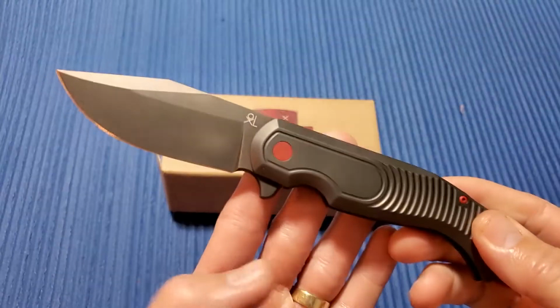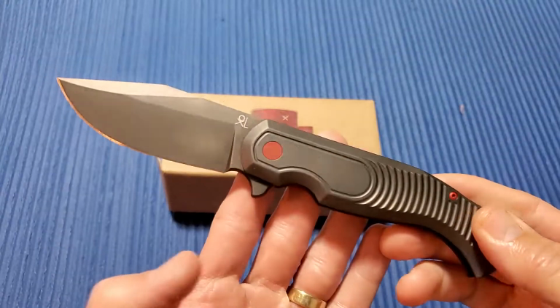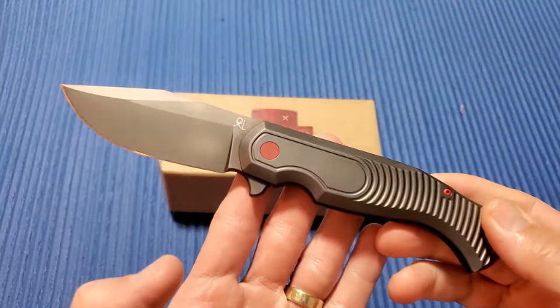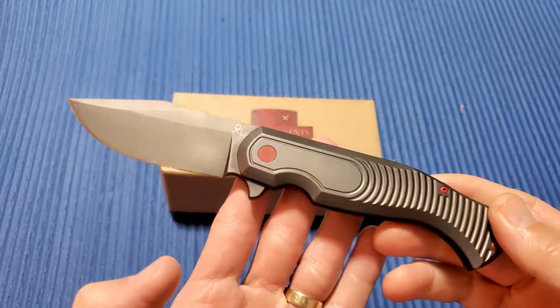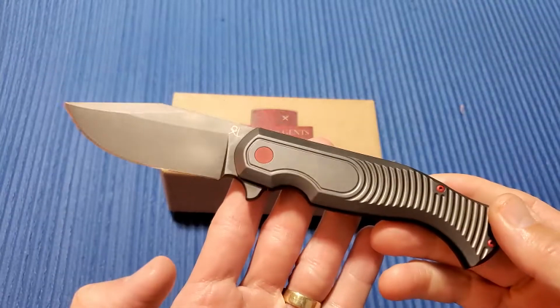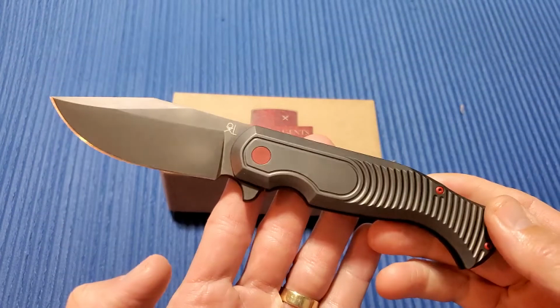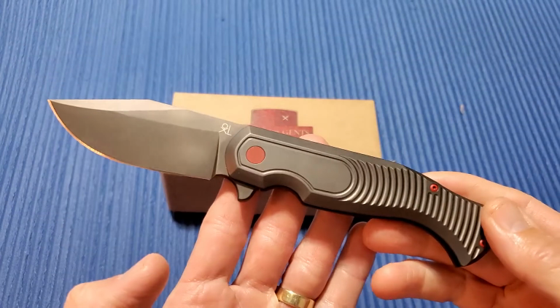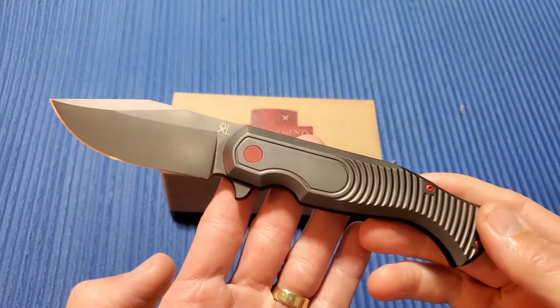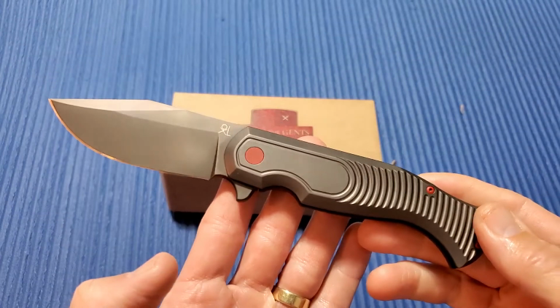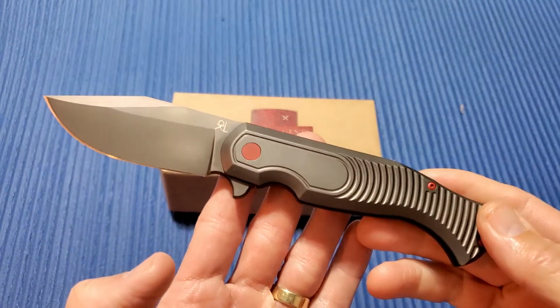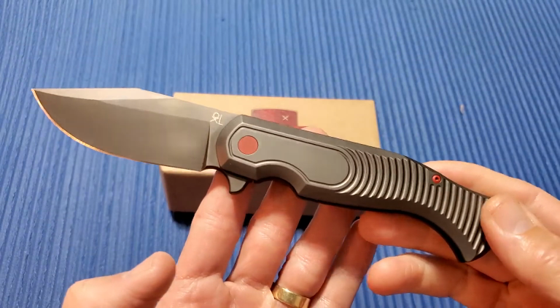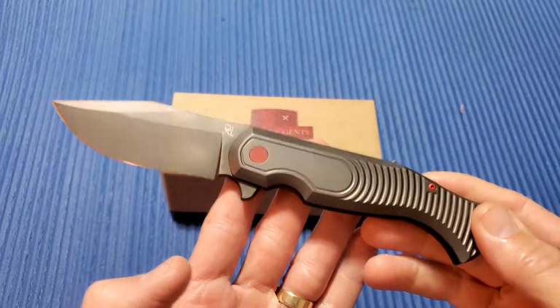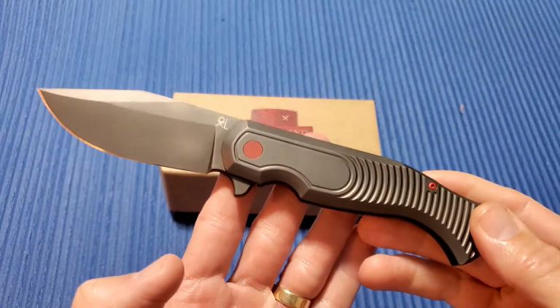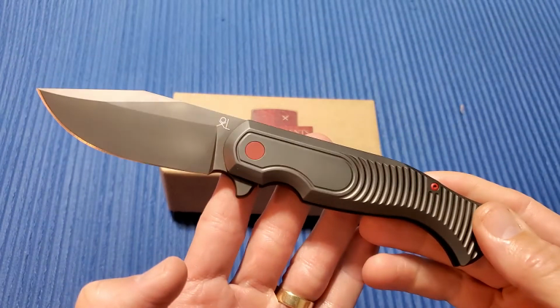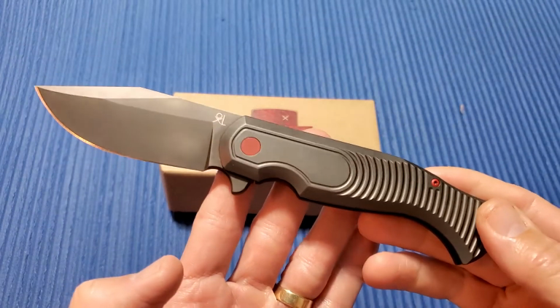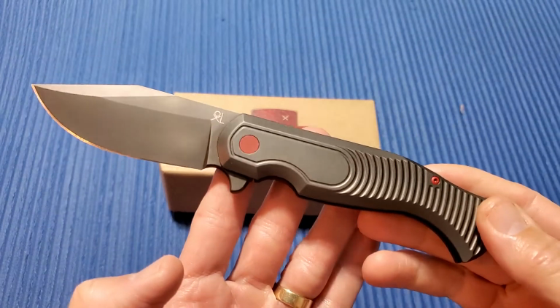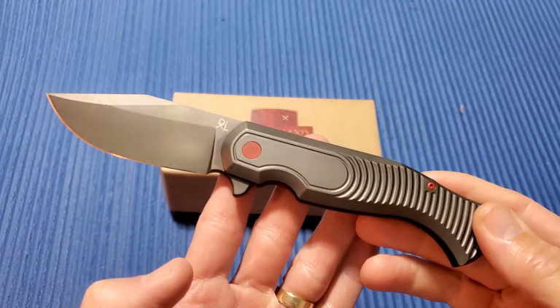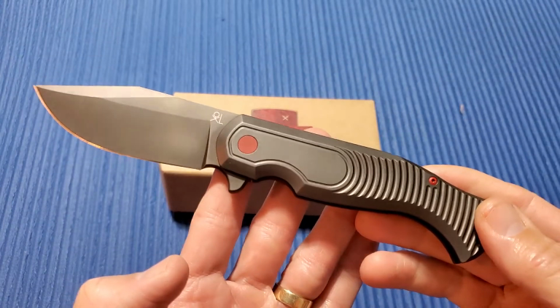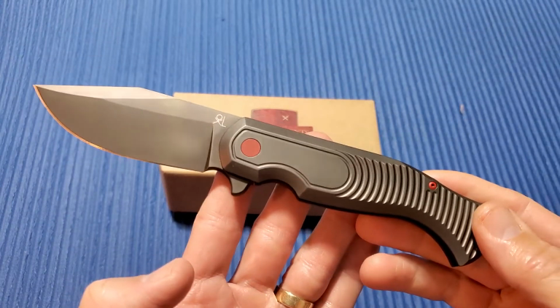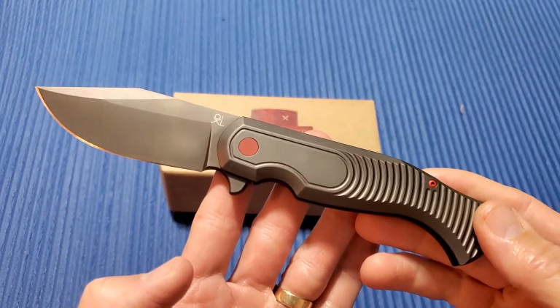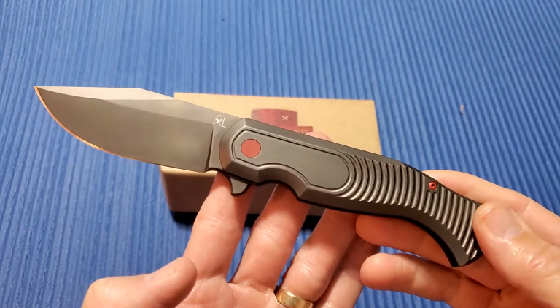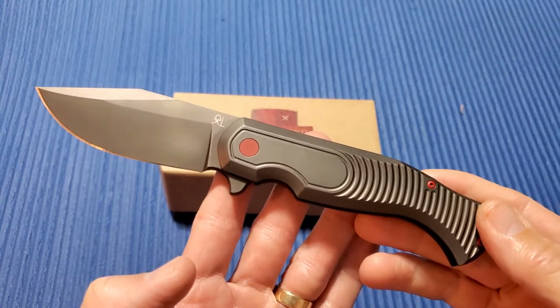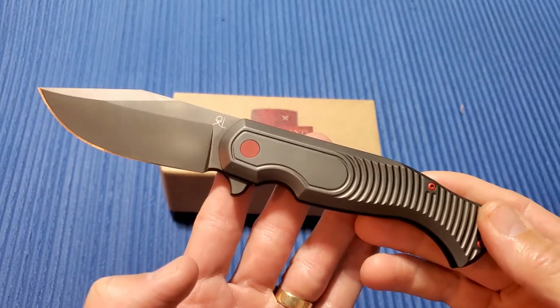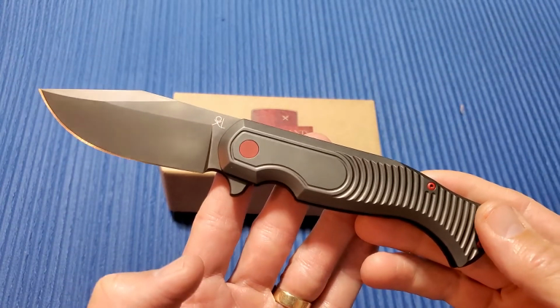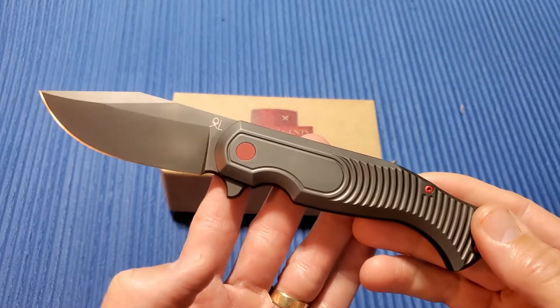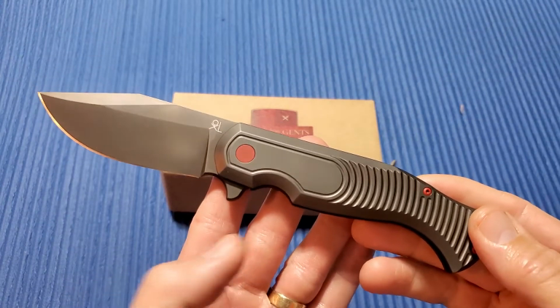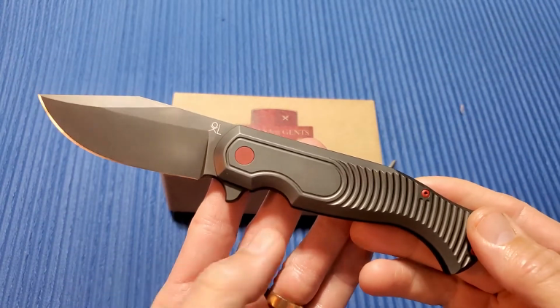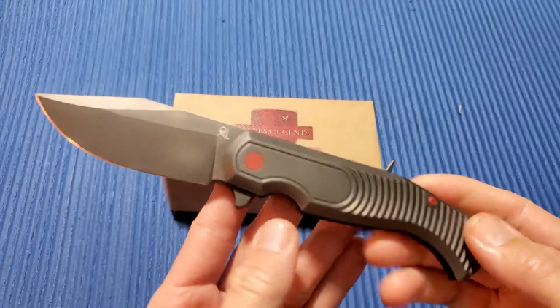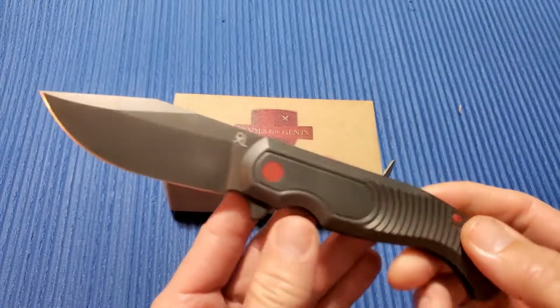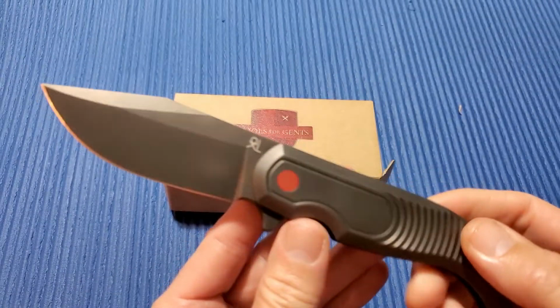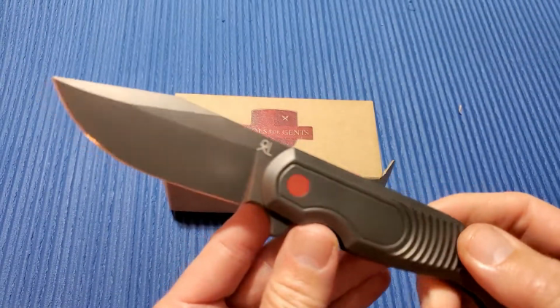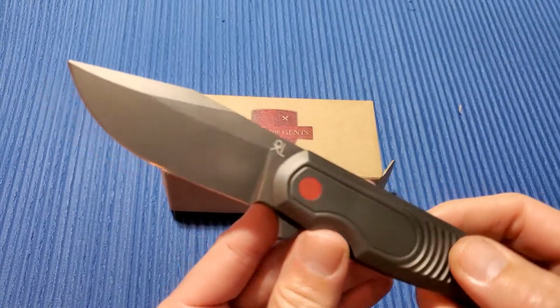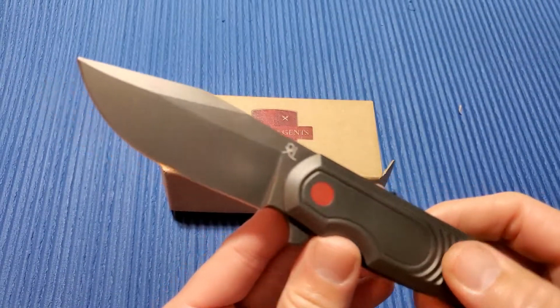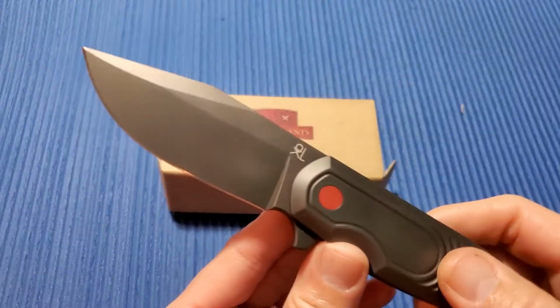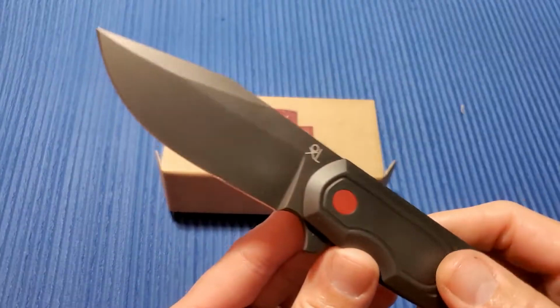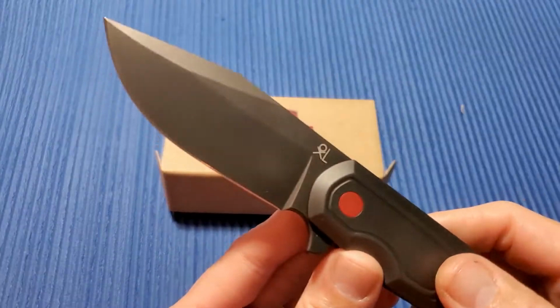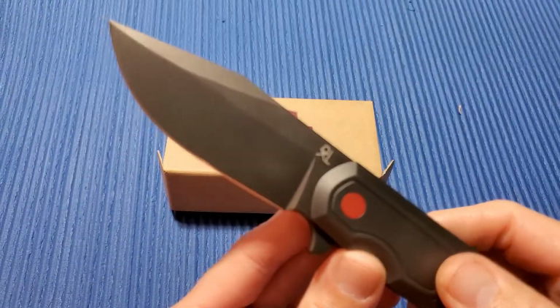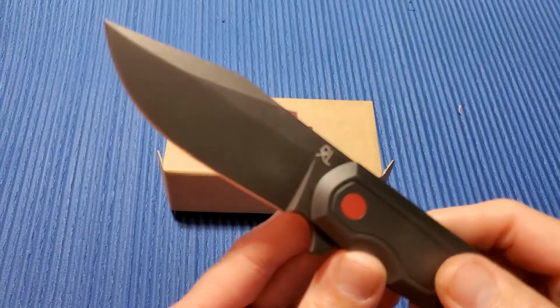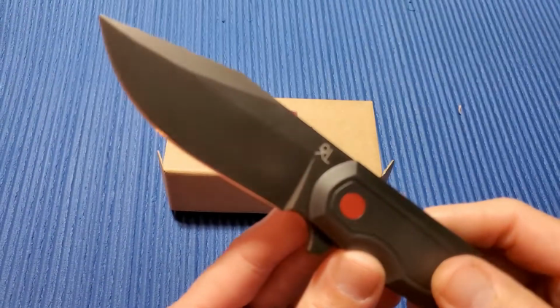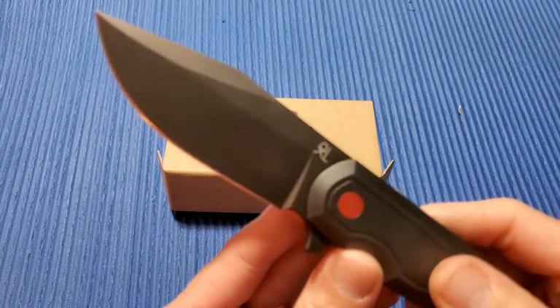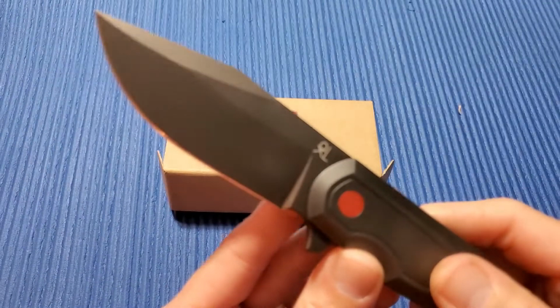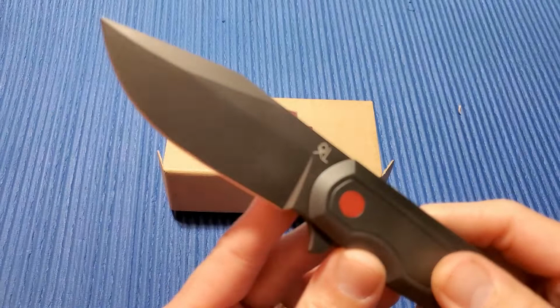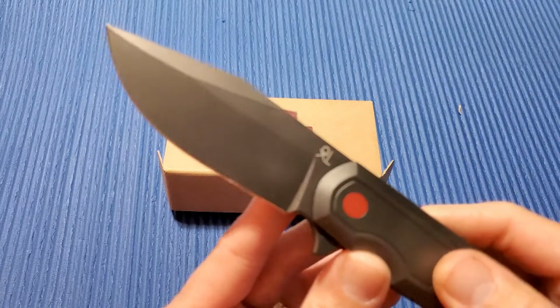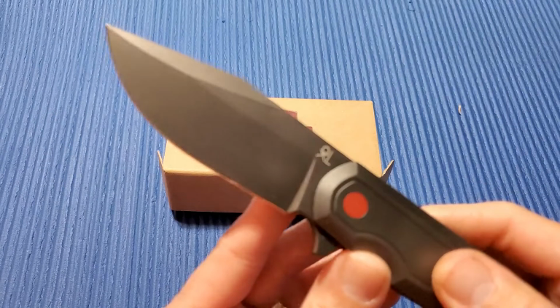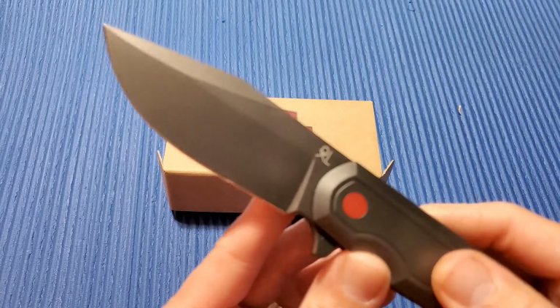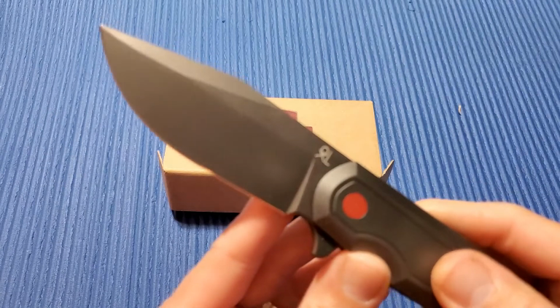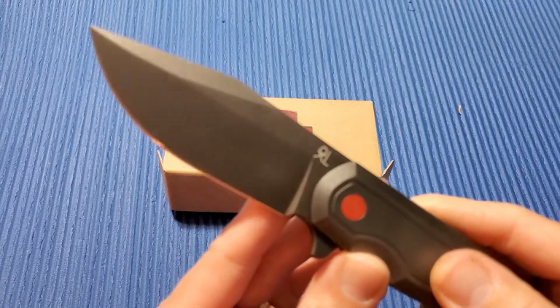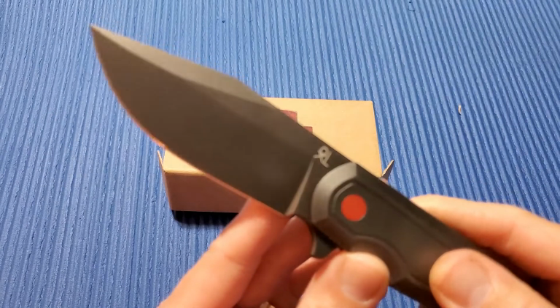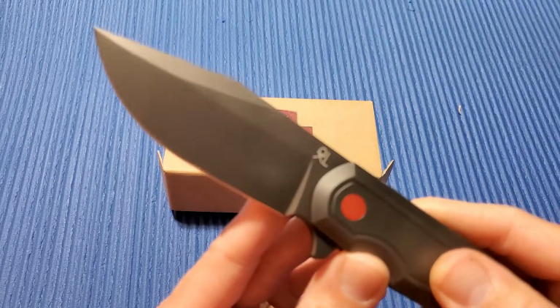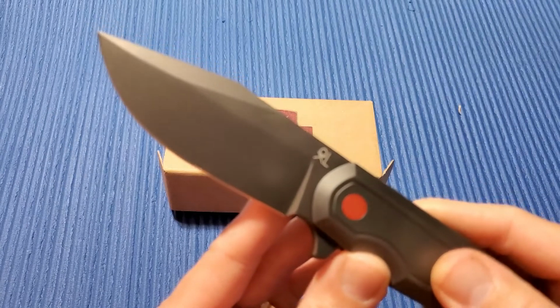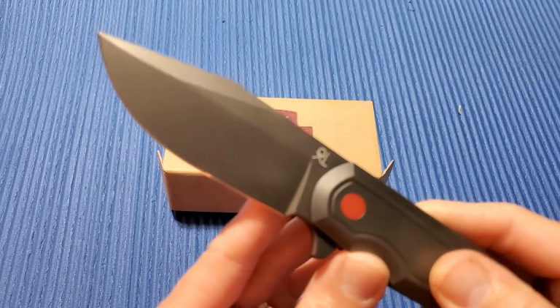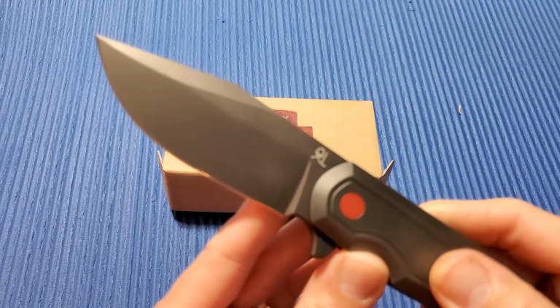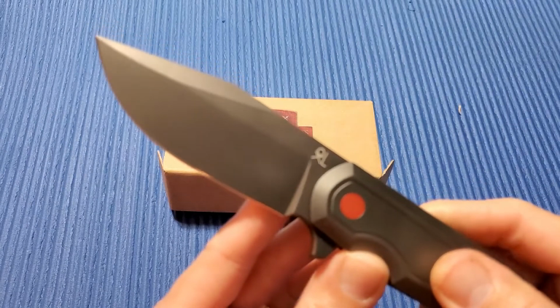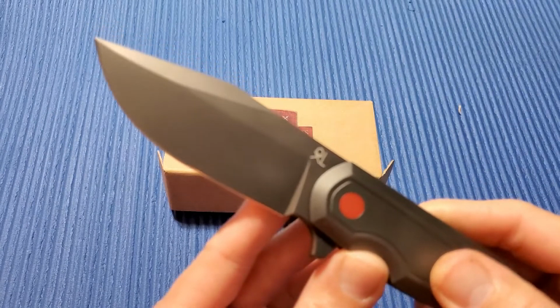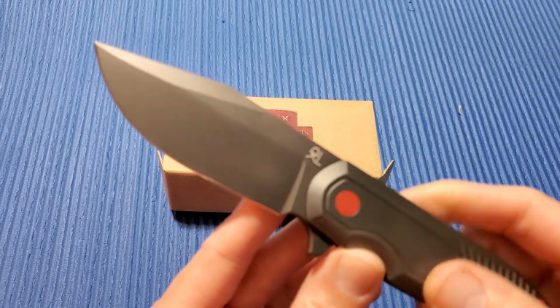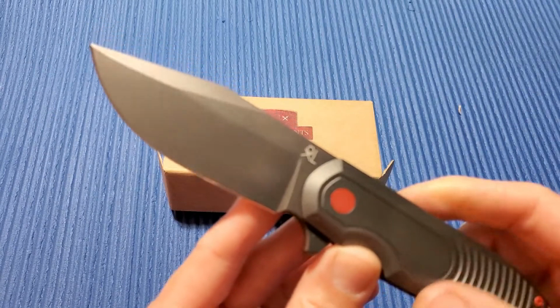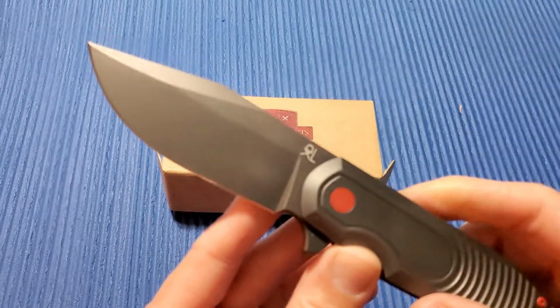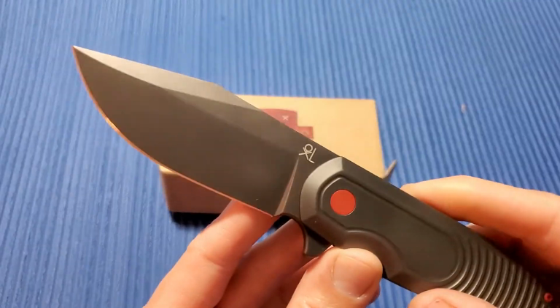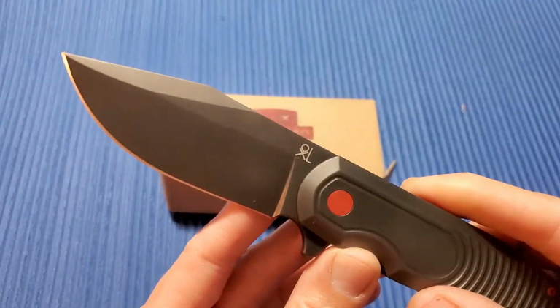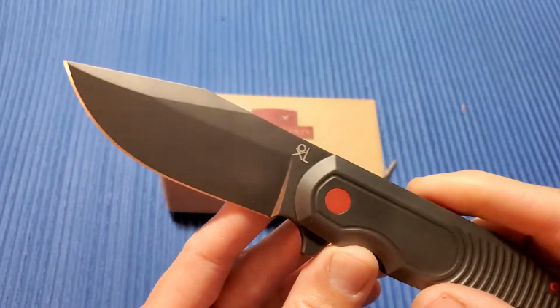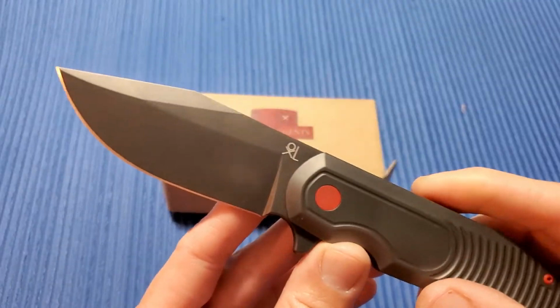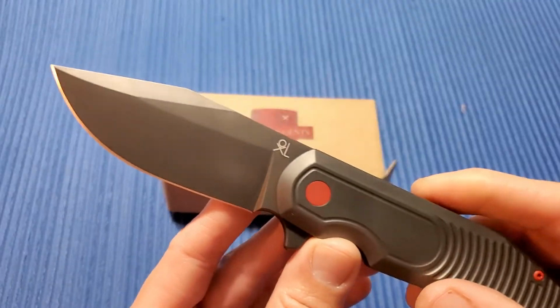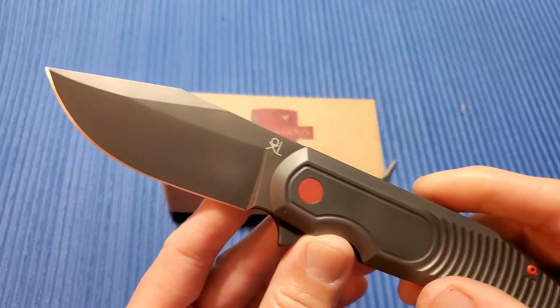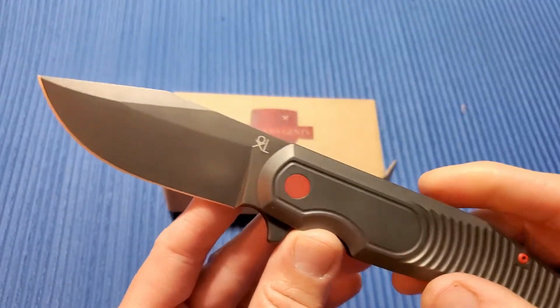It's a big knife — right at 9 inches overall, 3.7 inch blade.